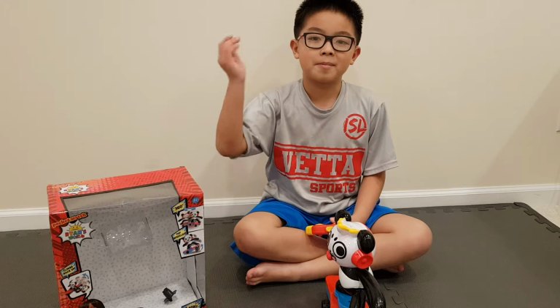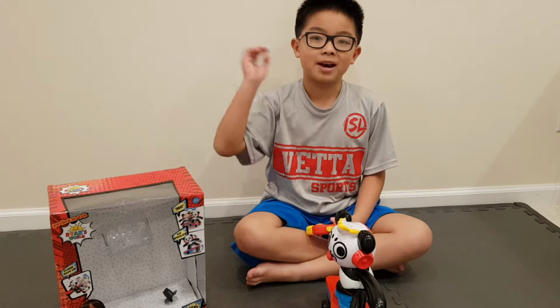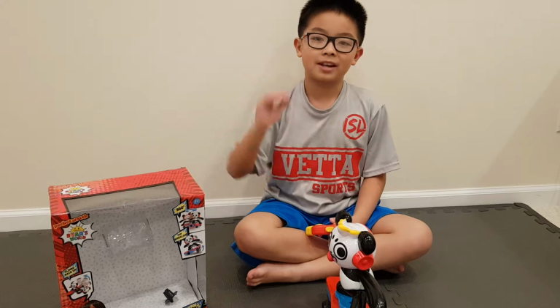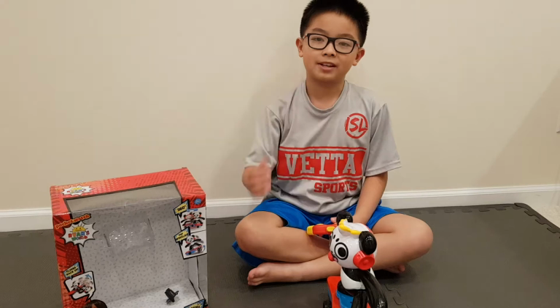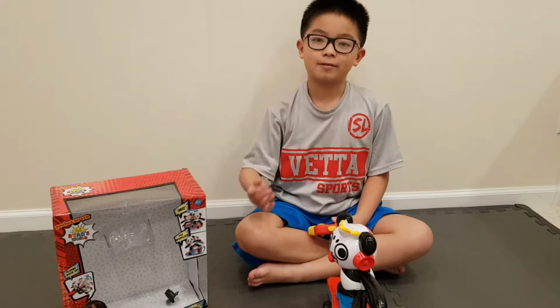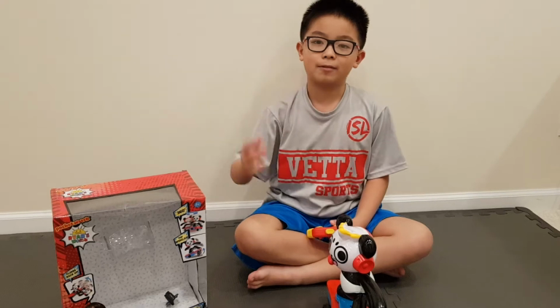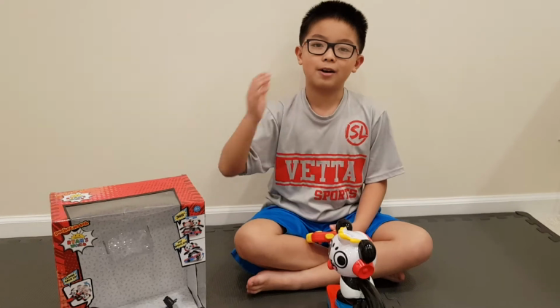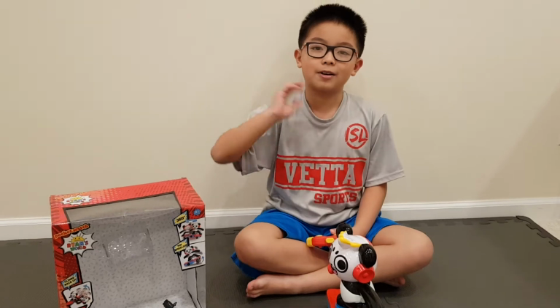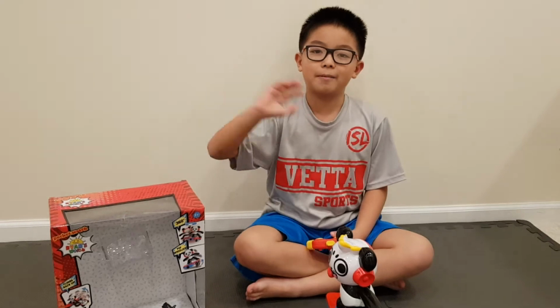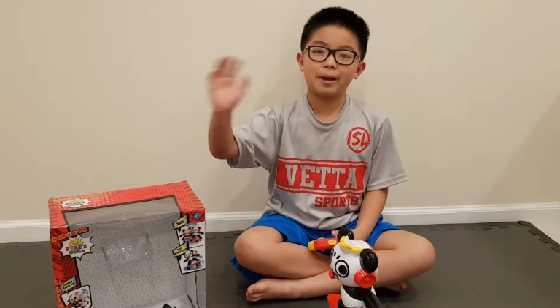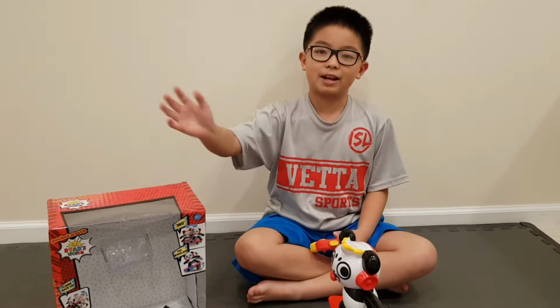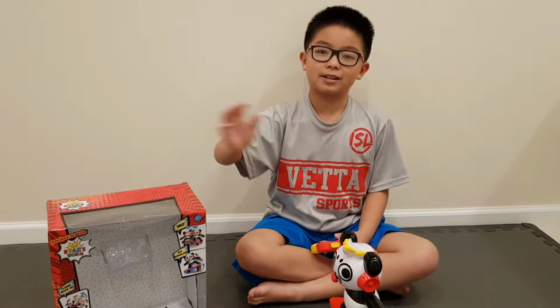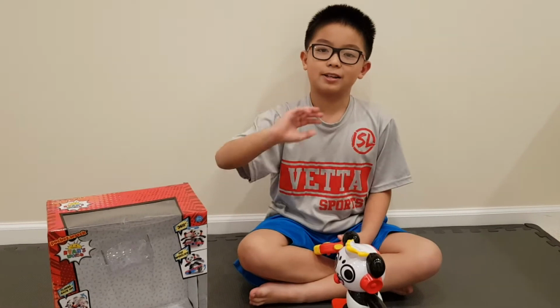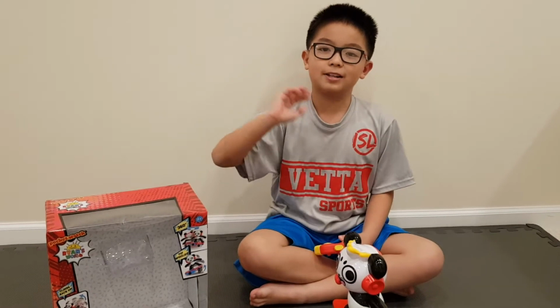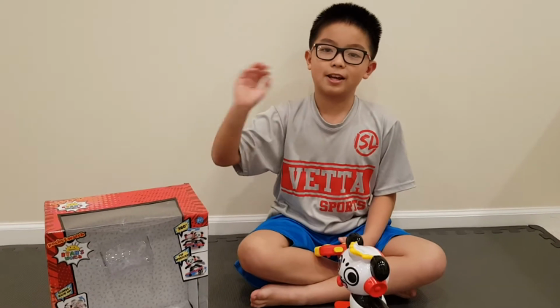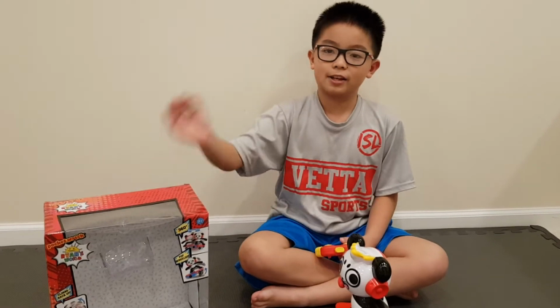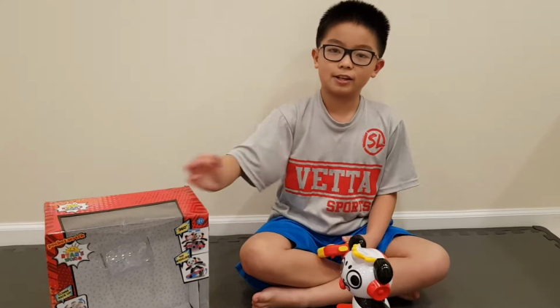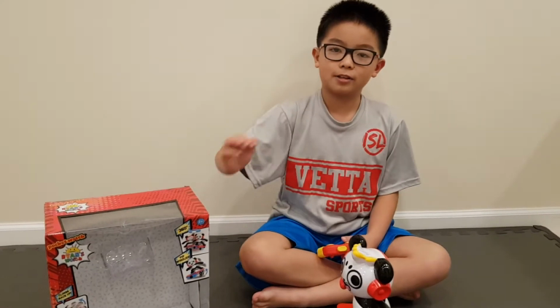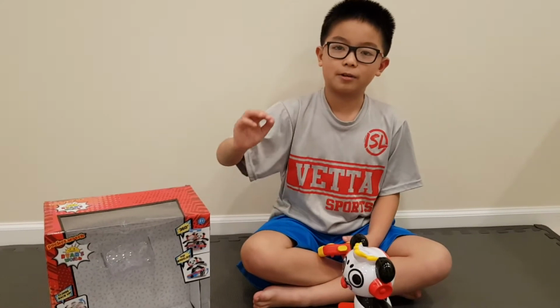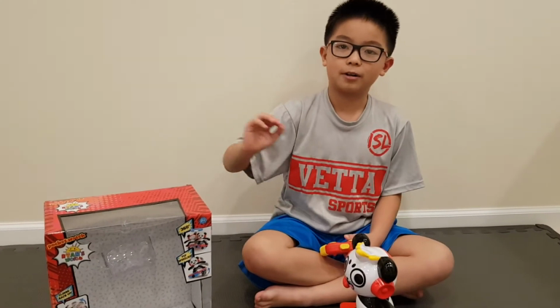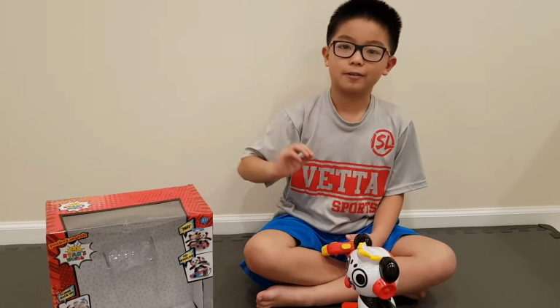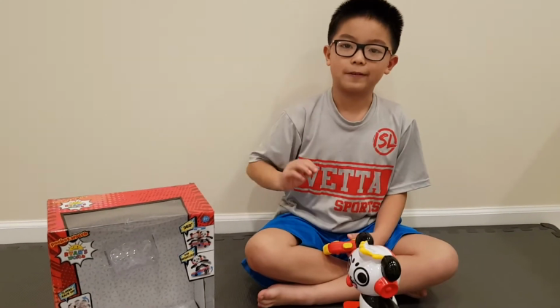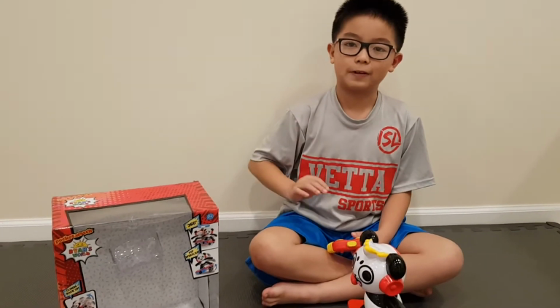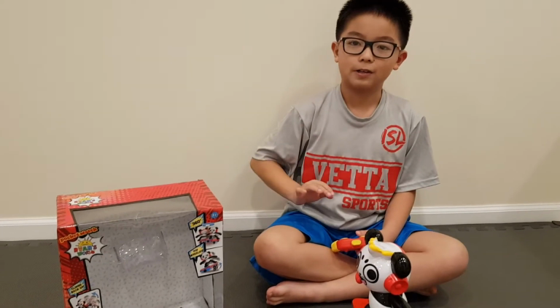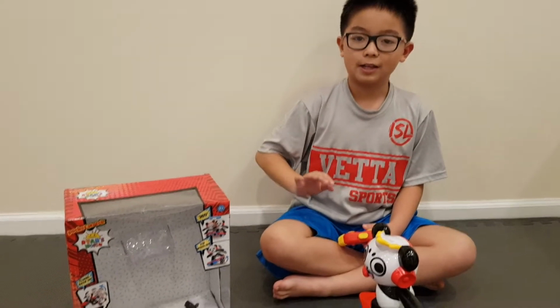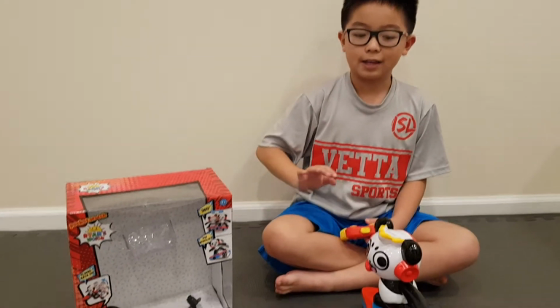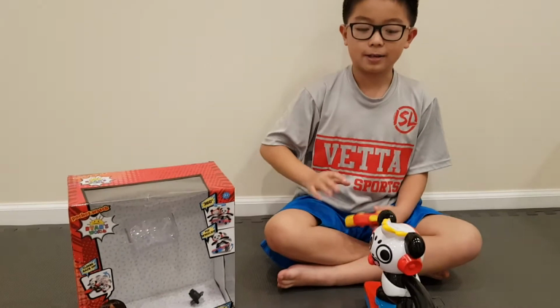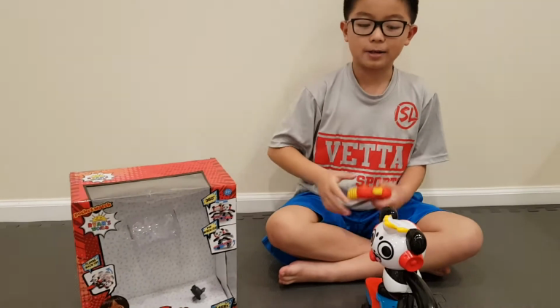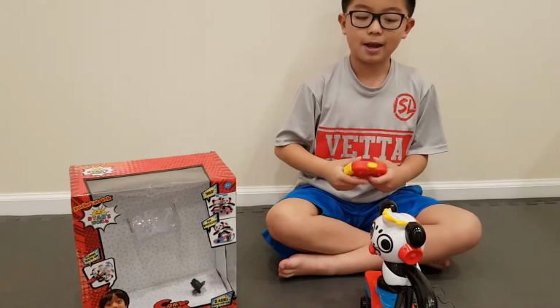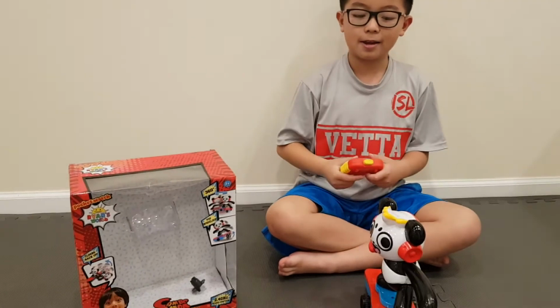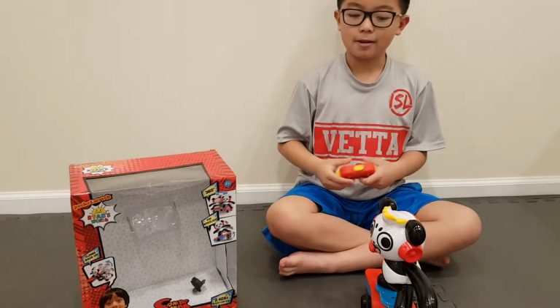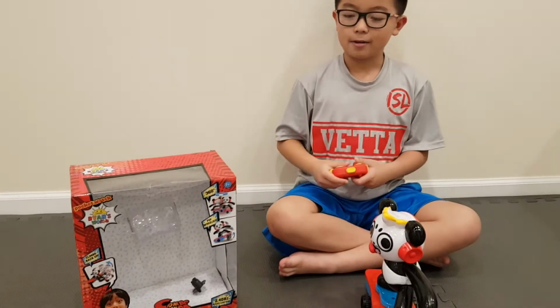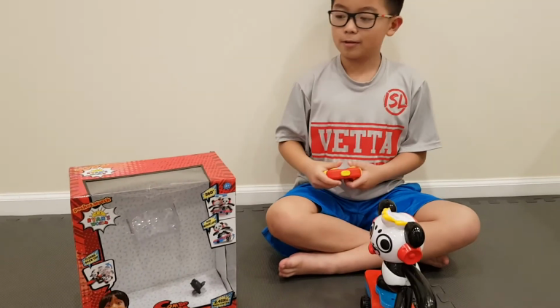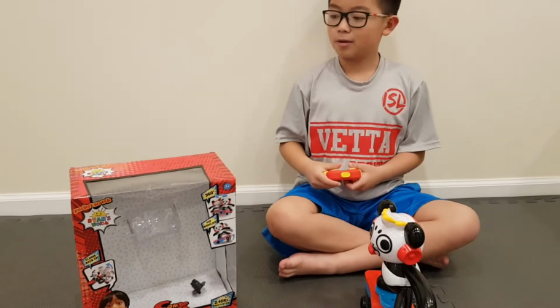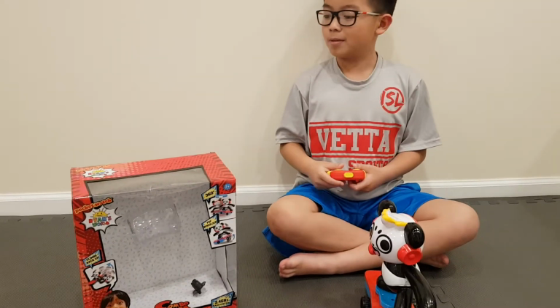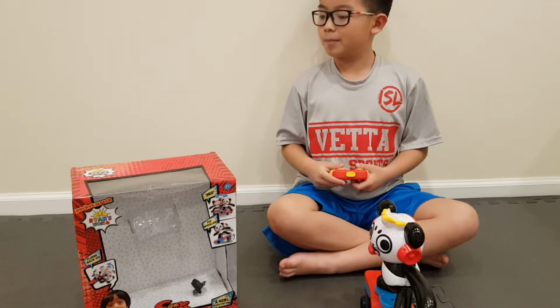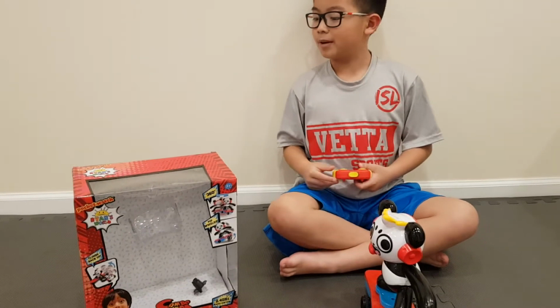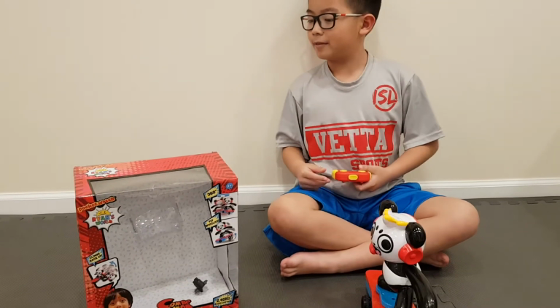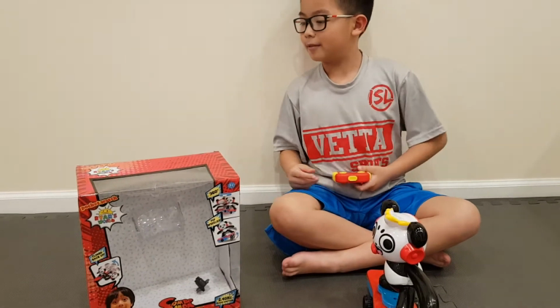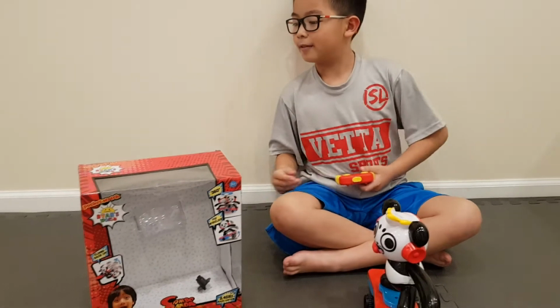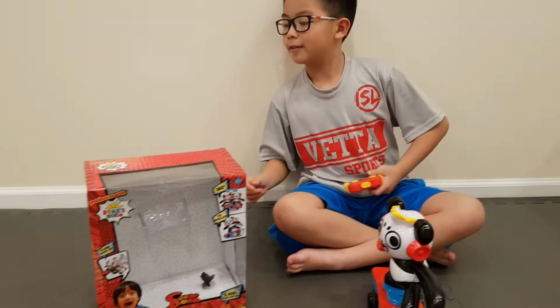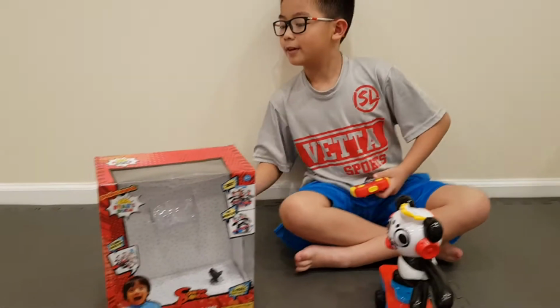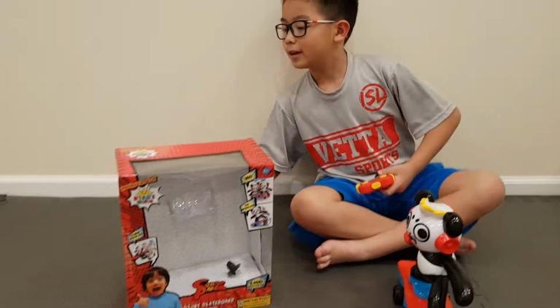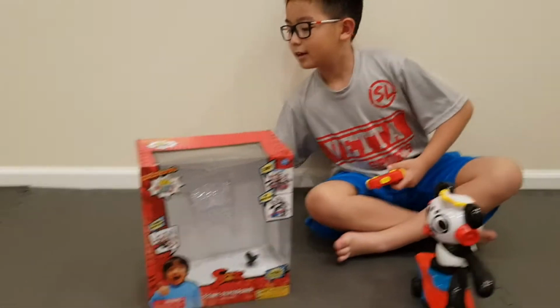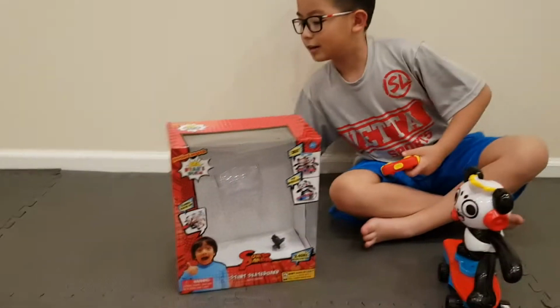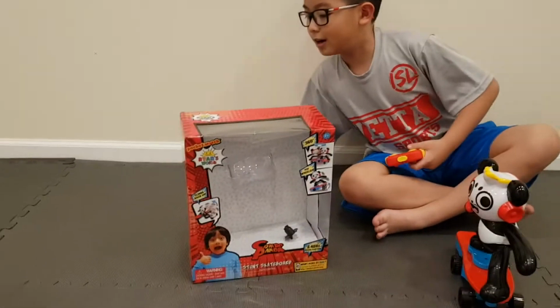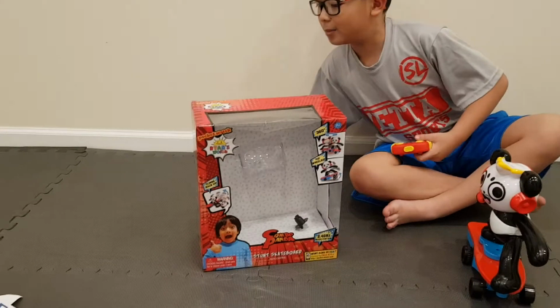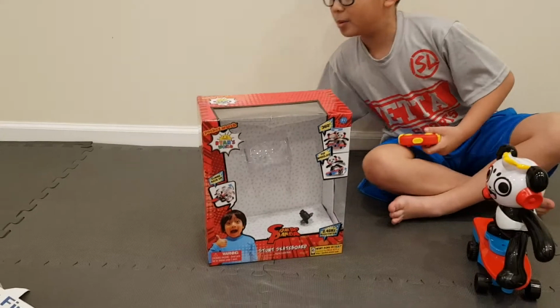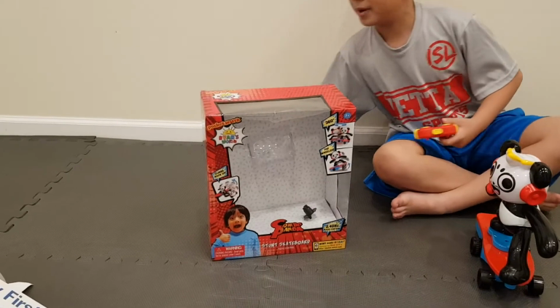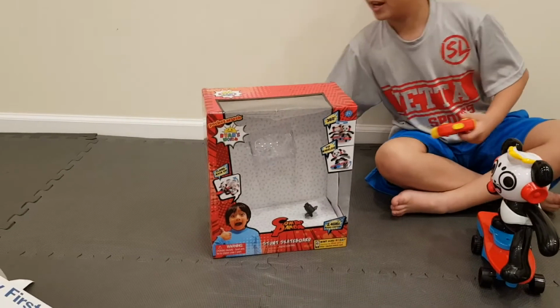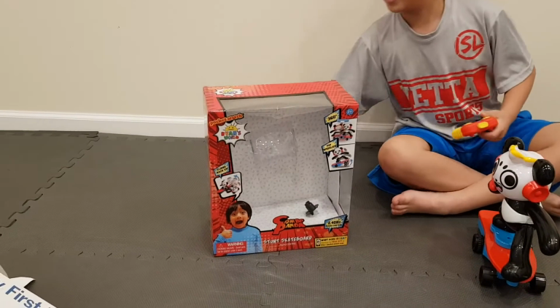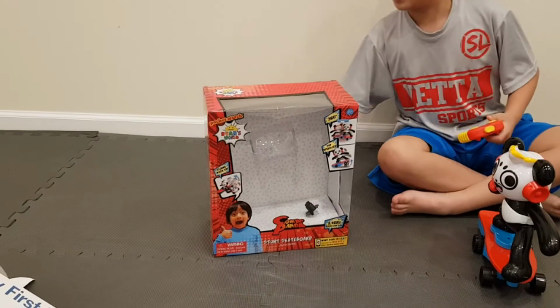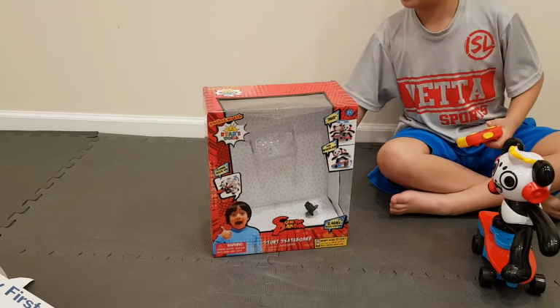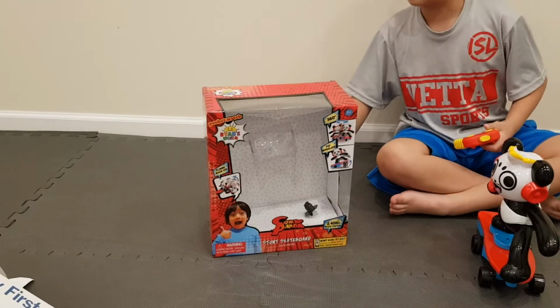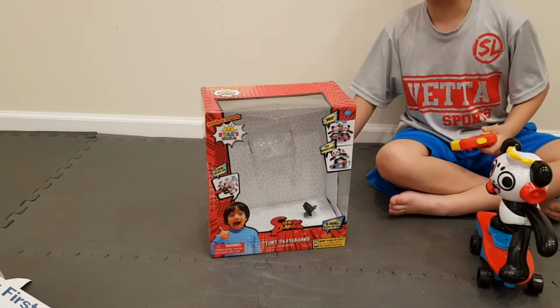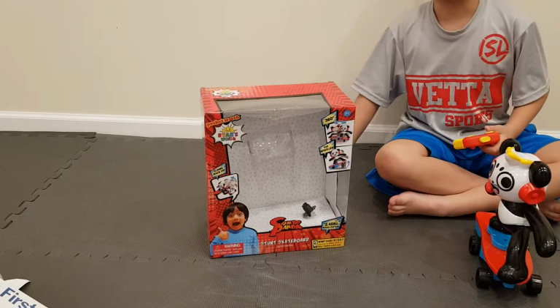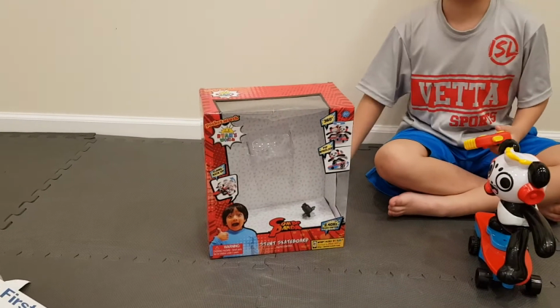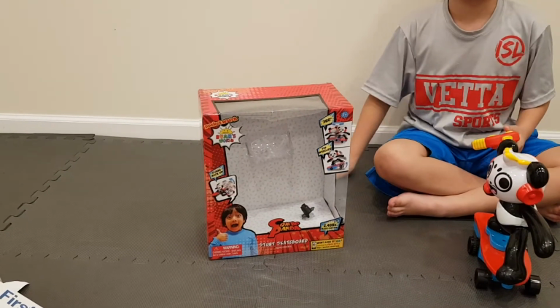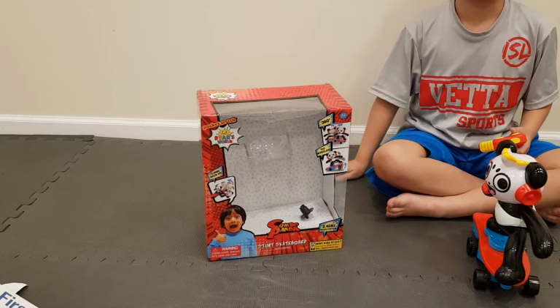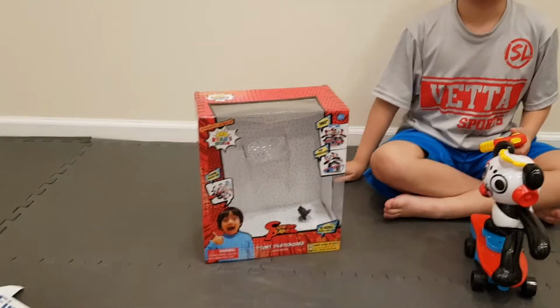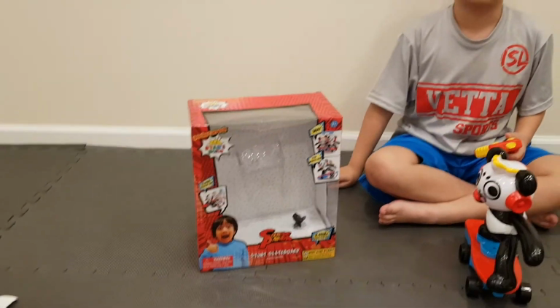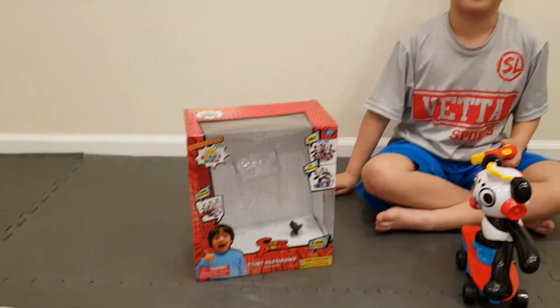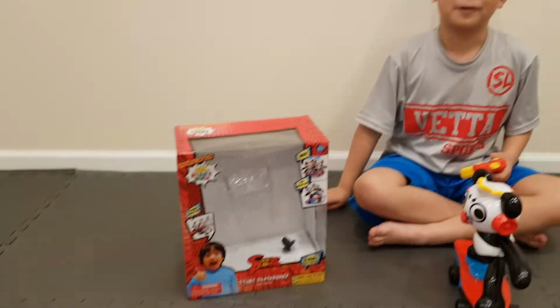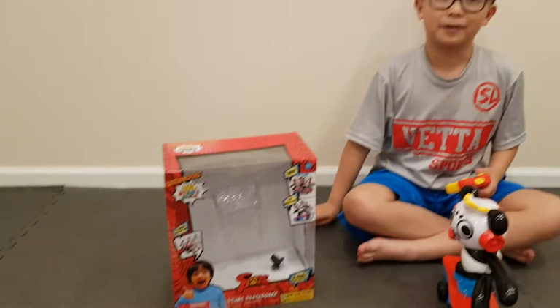Hi guys, welcome back to J.P. Jordan's. Today we're going to play with the Call of Canada Stunt Skateboard.